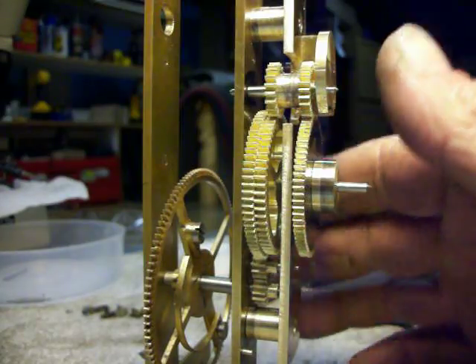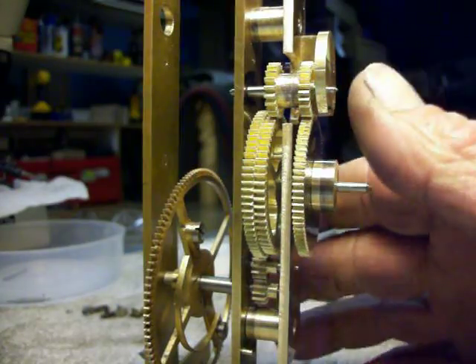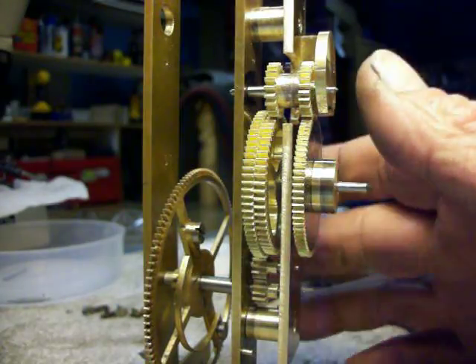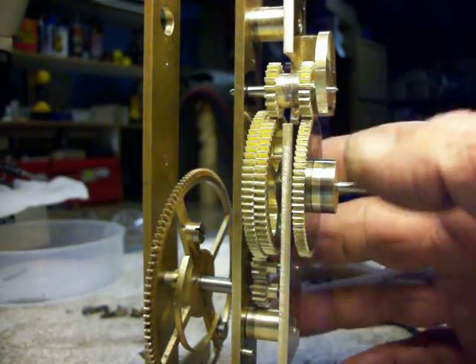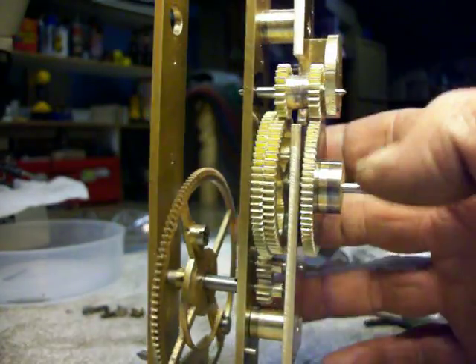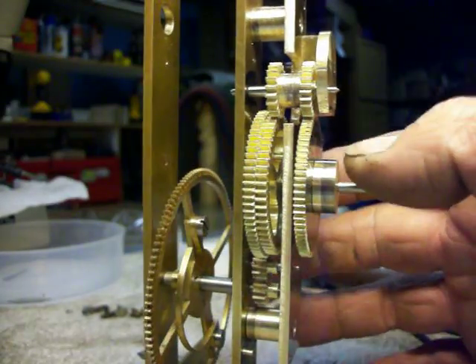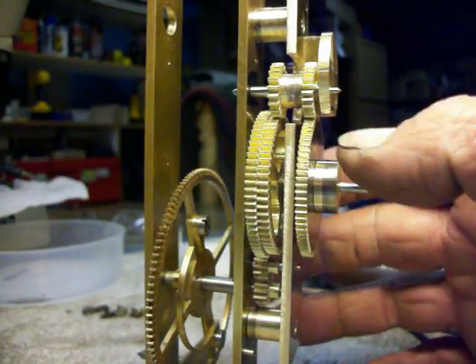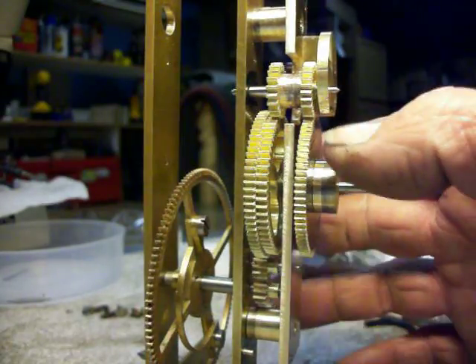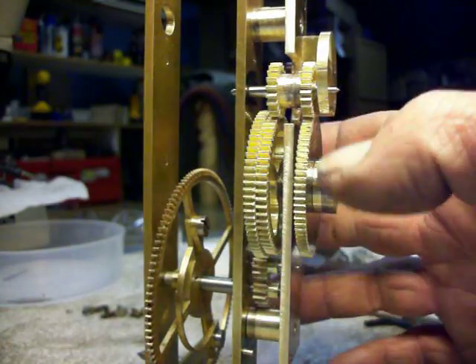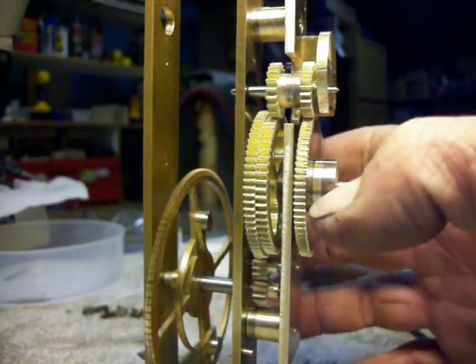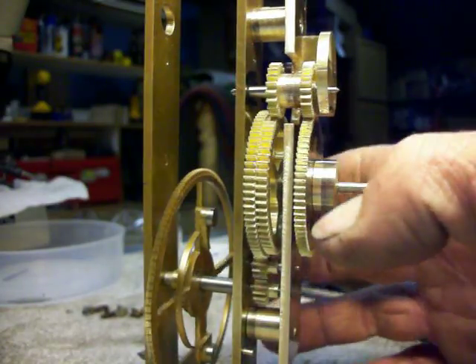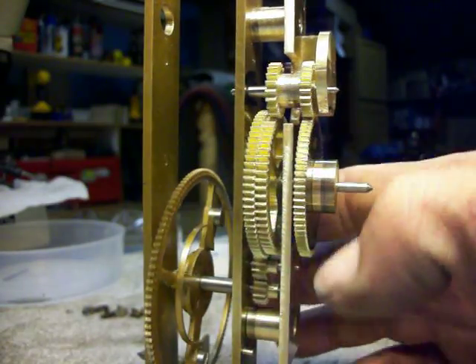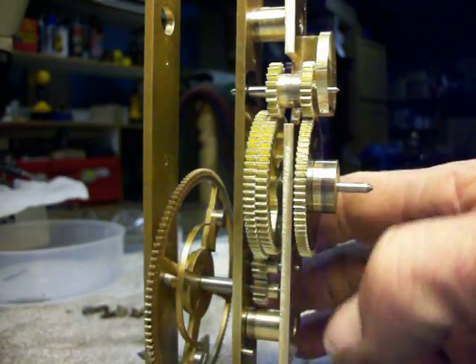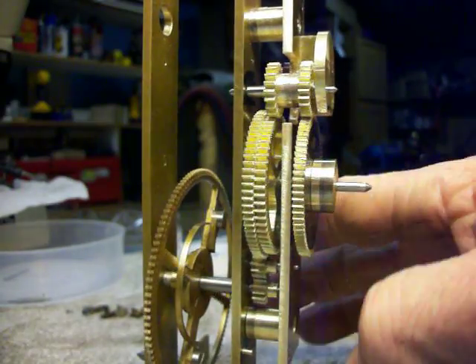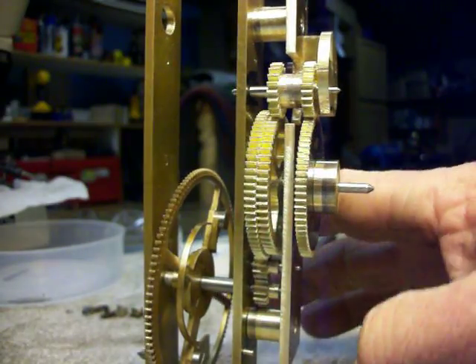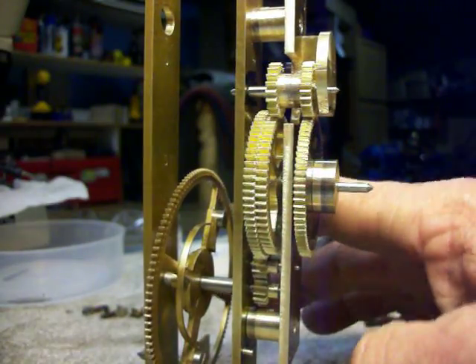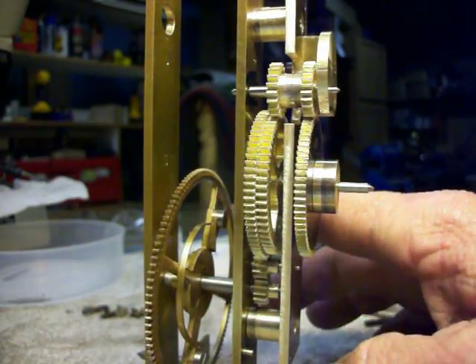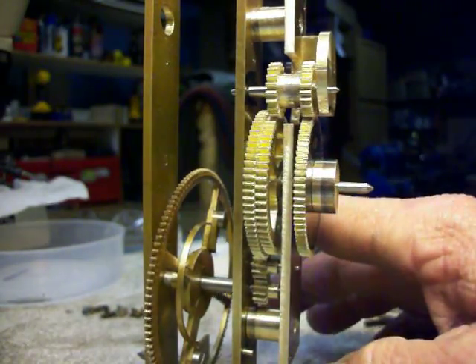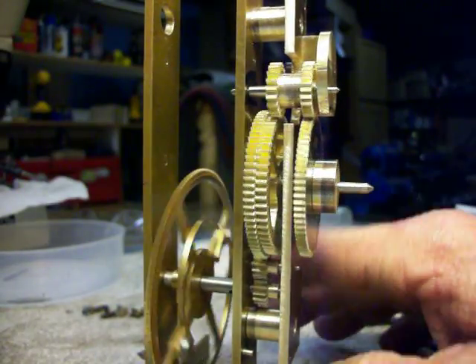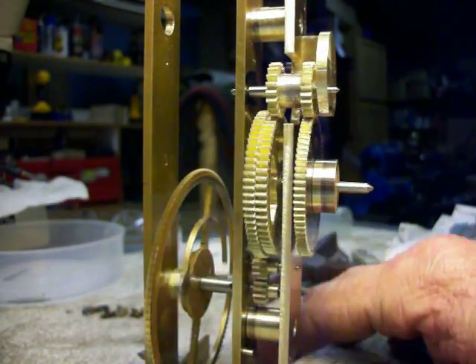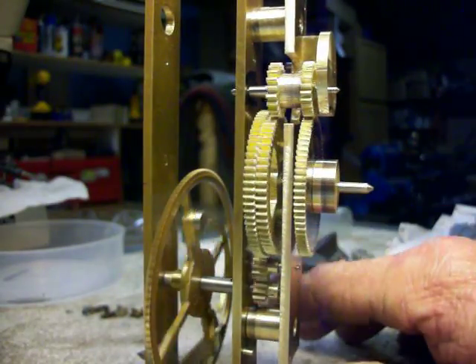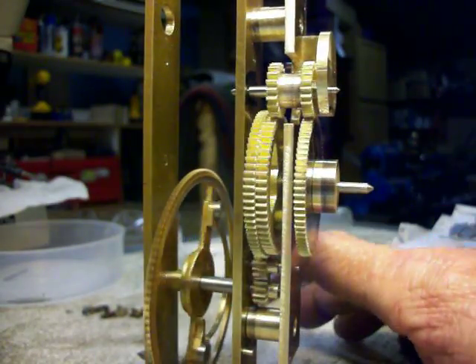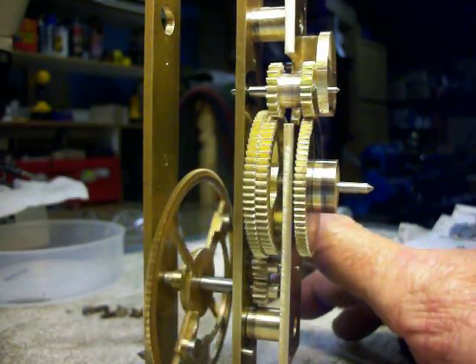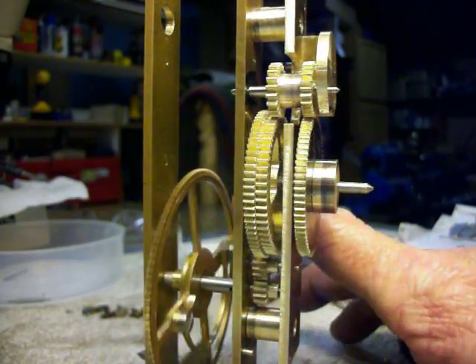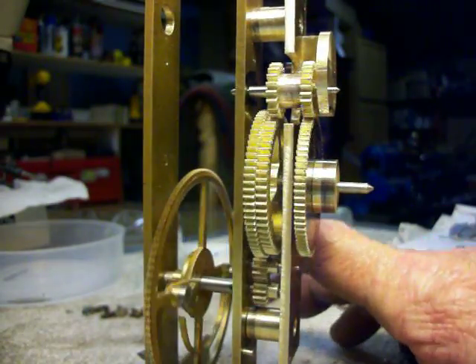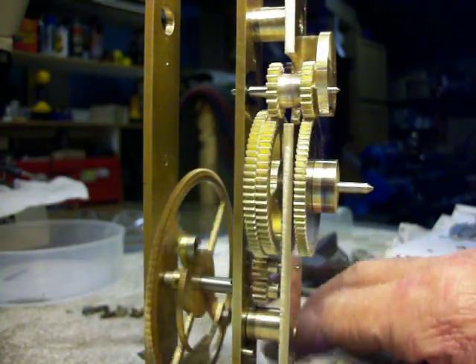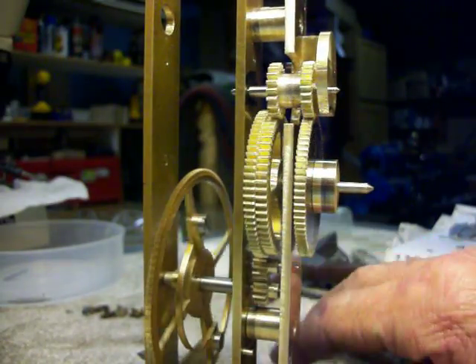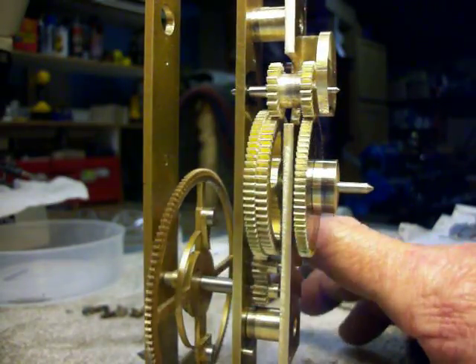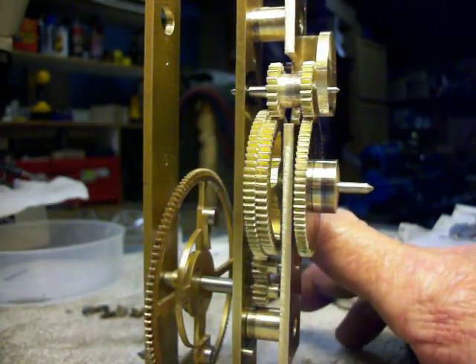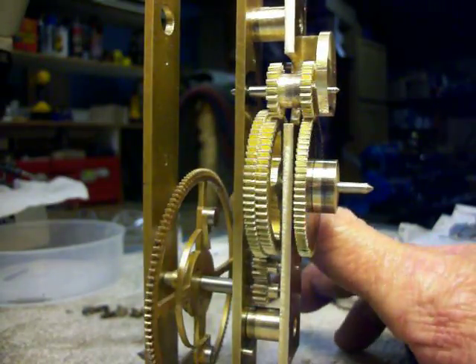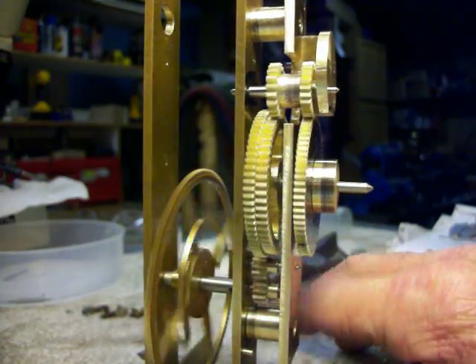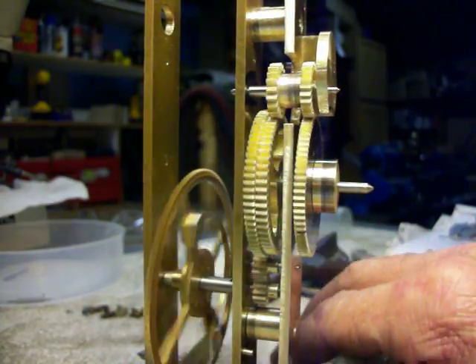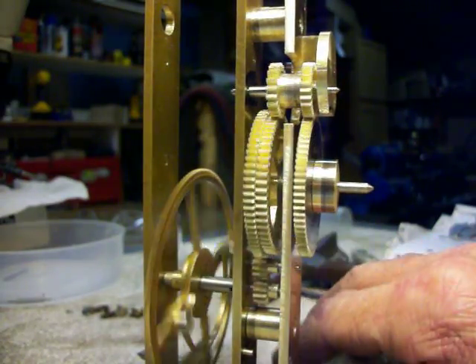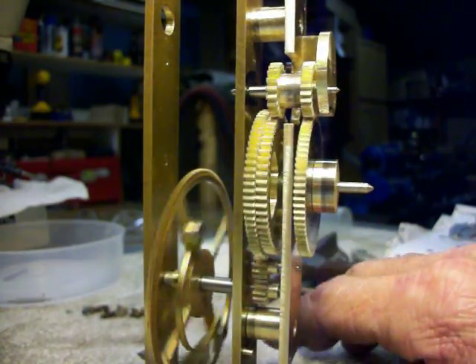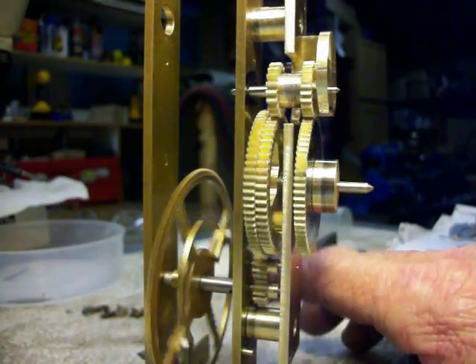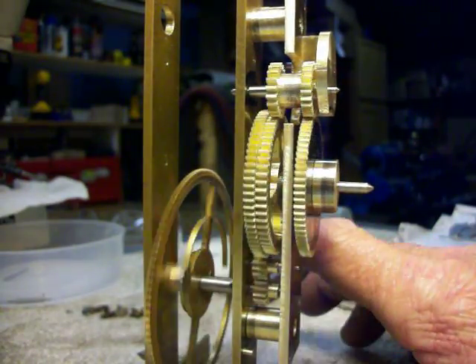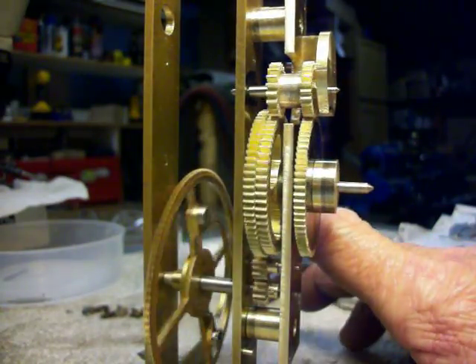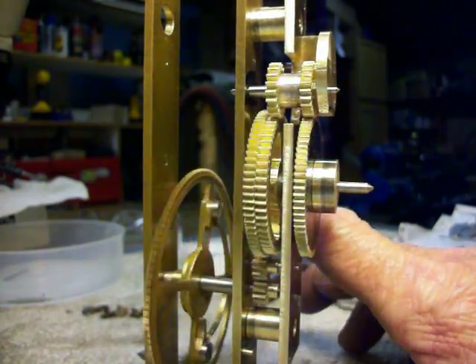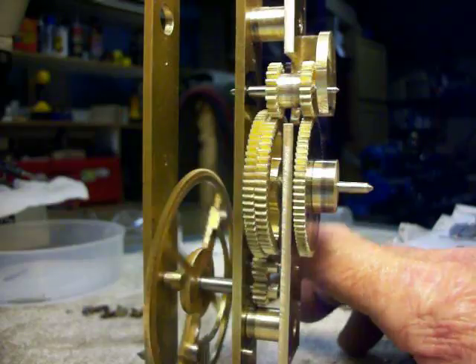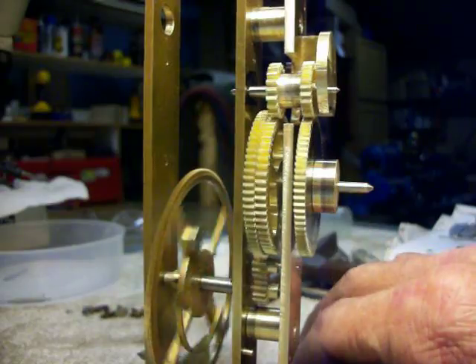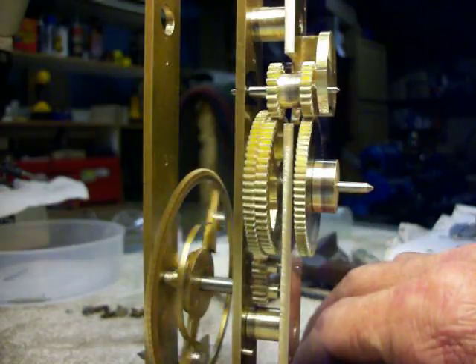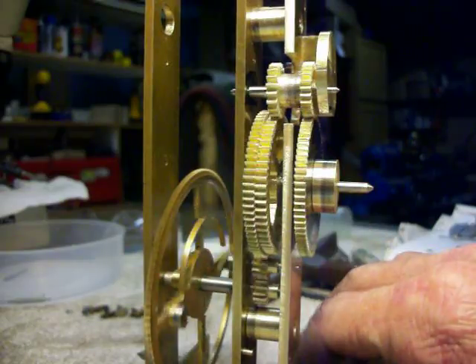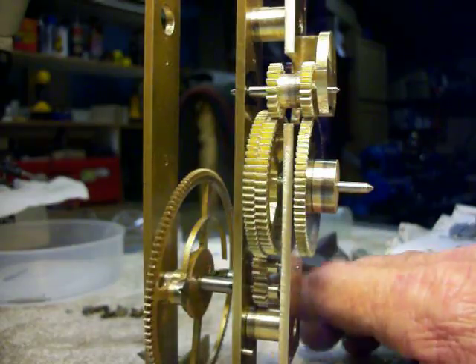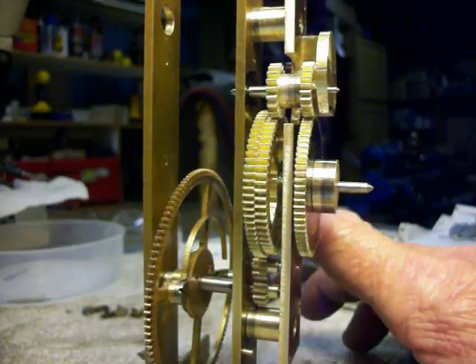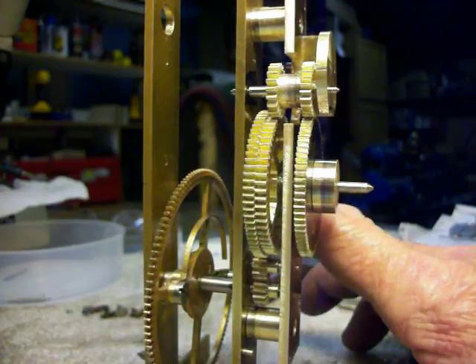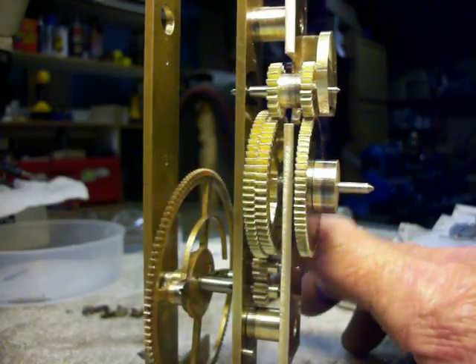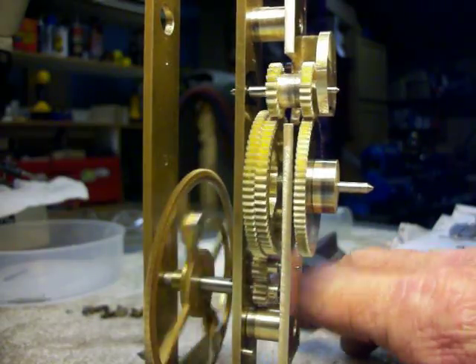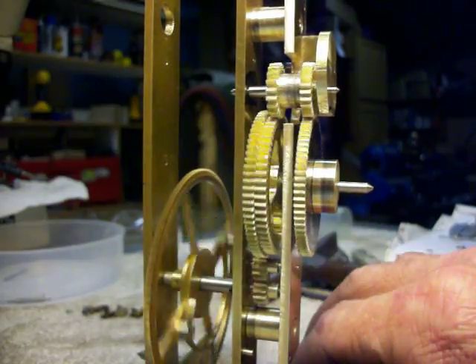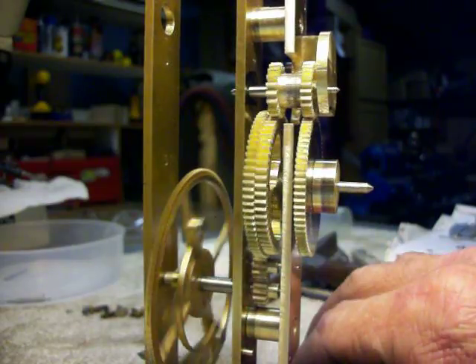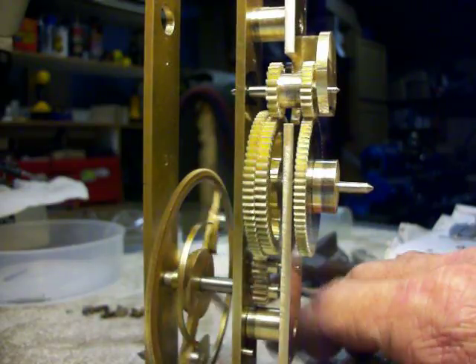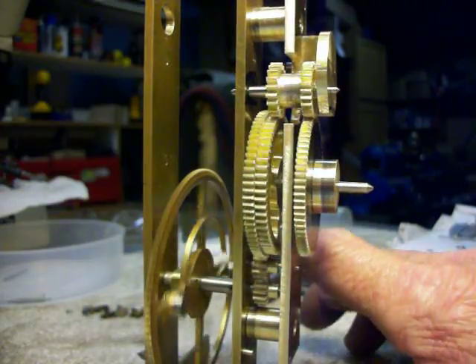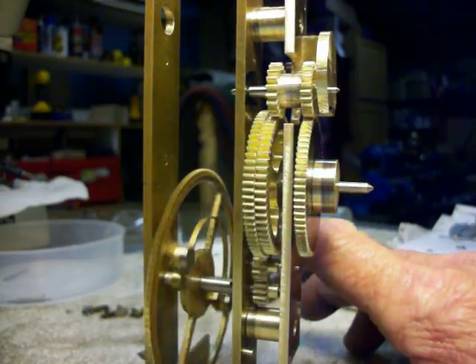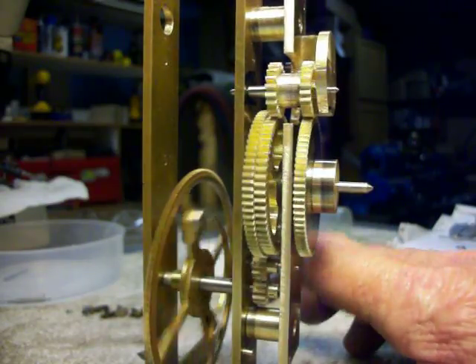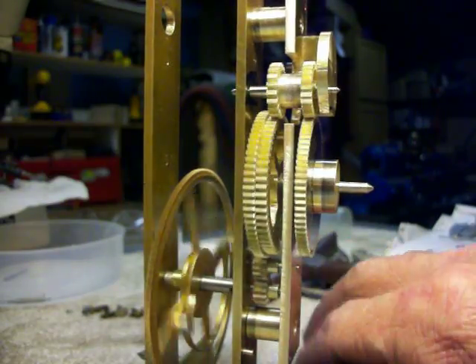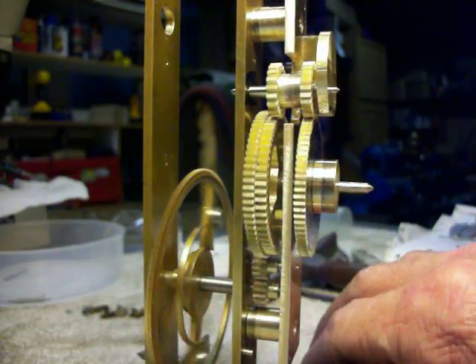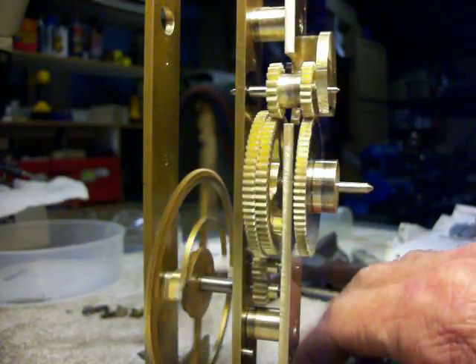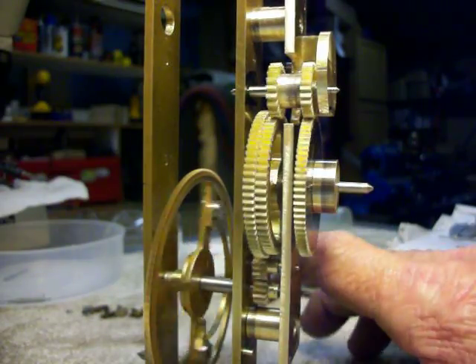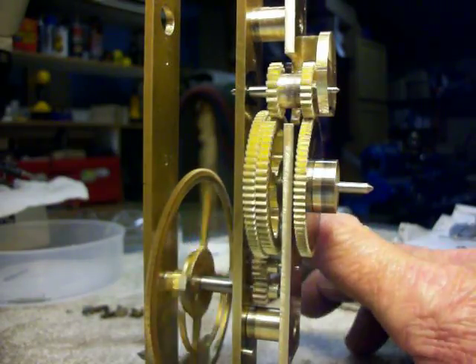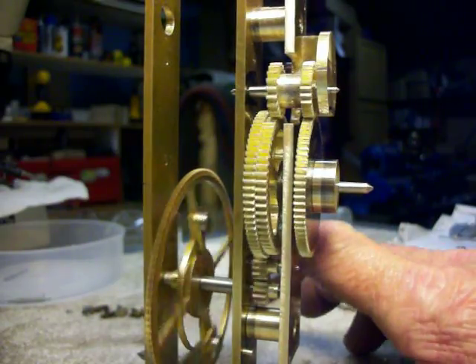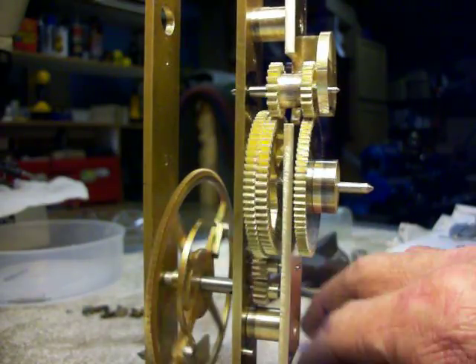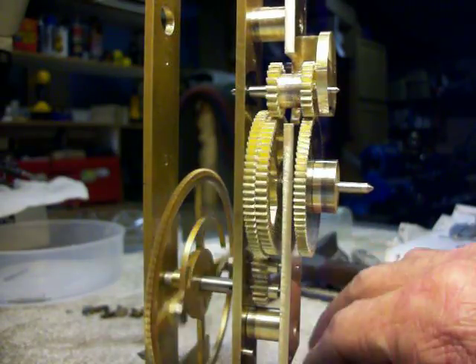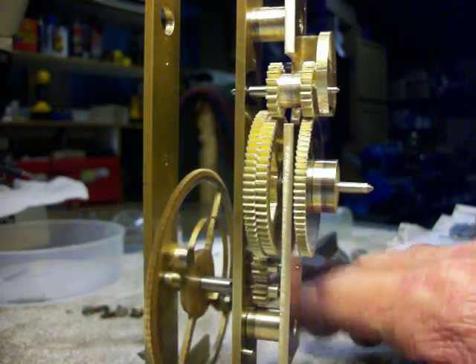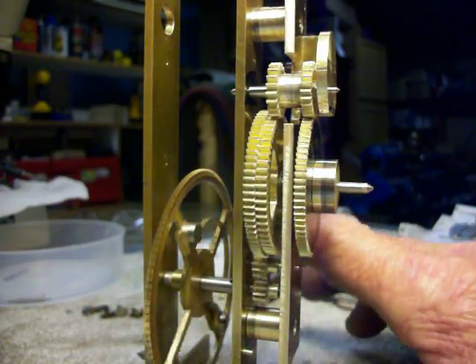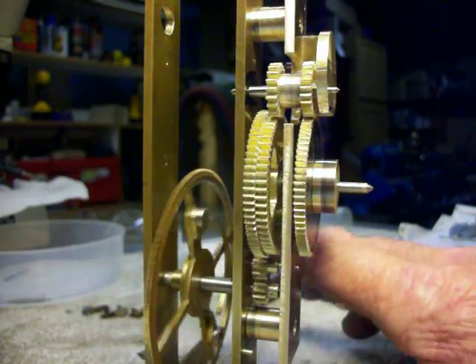Although they look like they're rotating together, they are slightly different ratios.